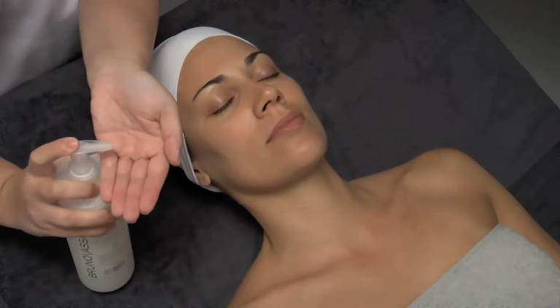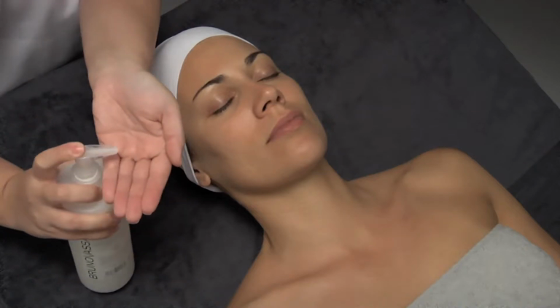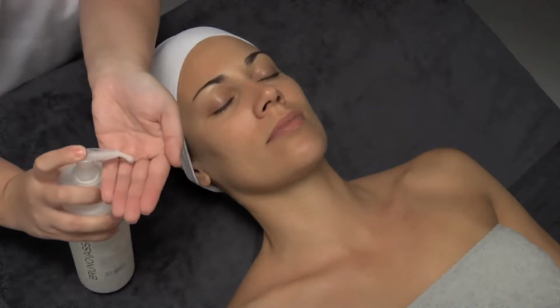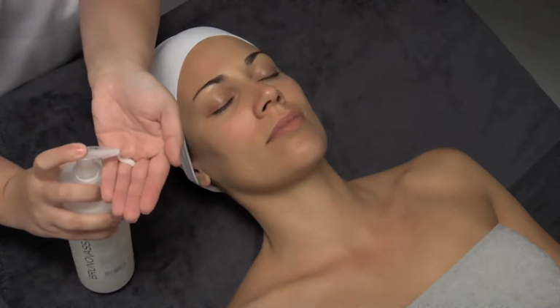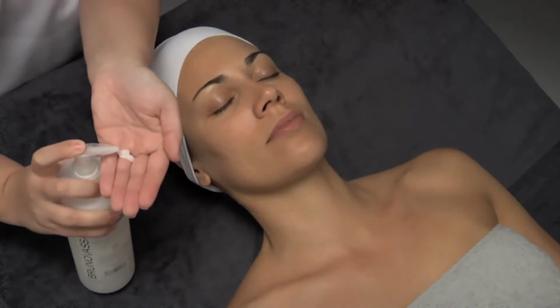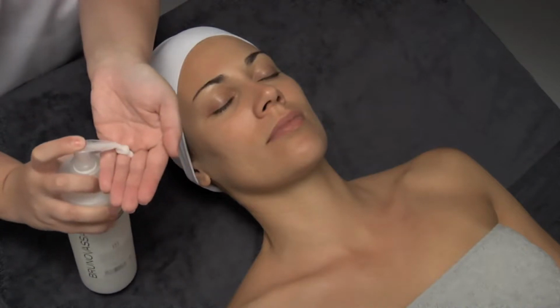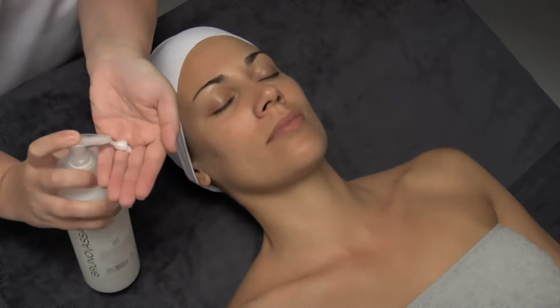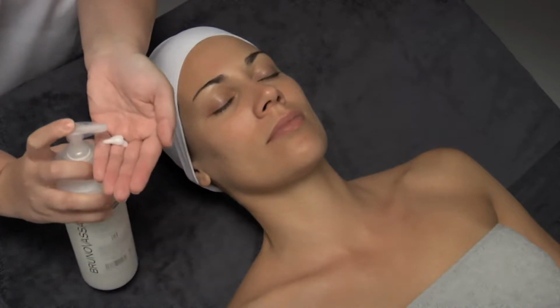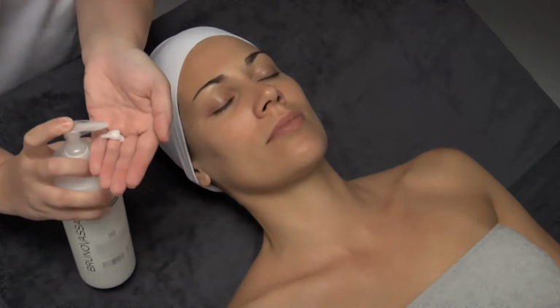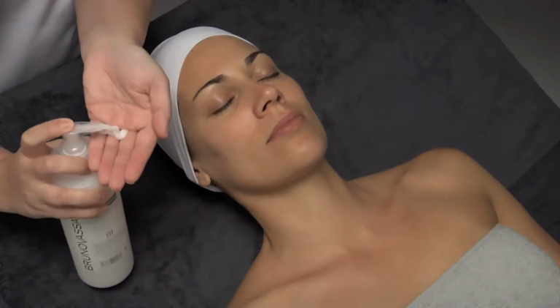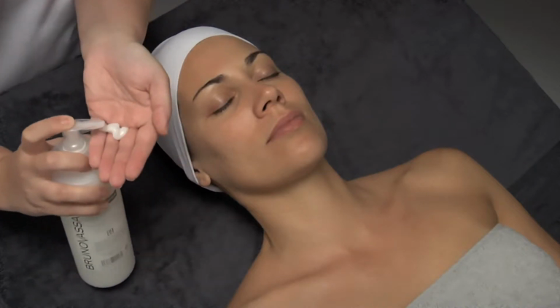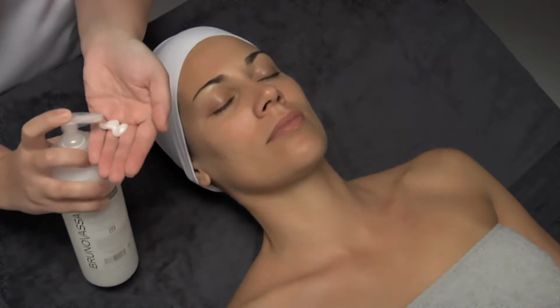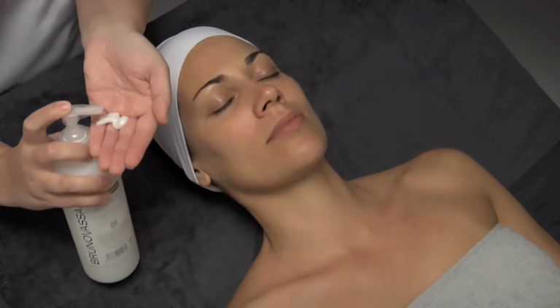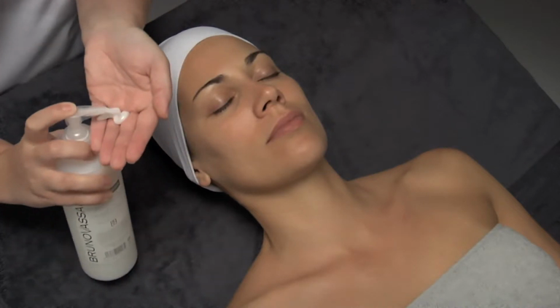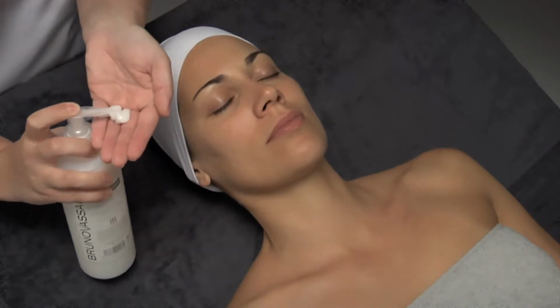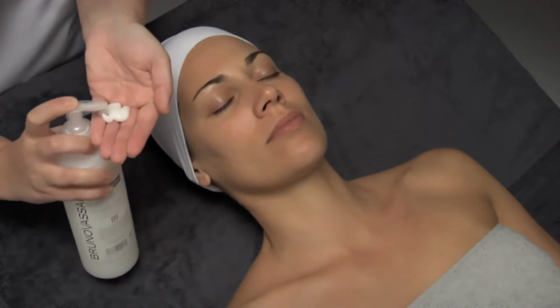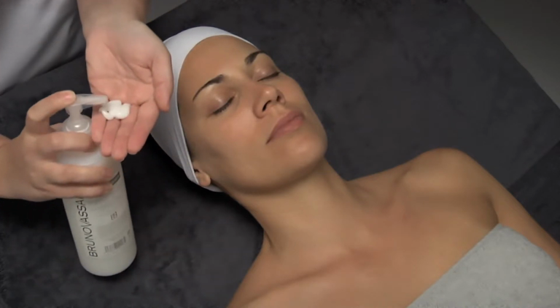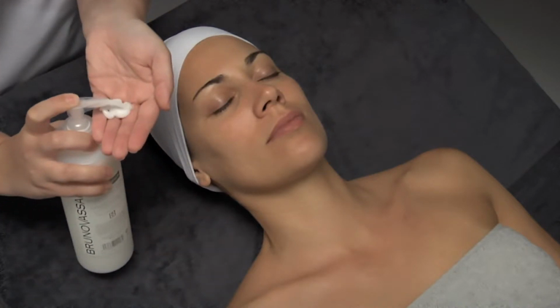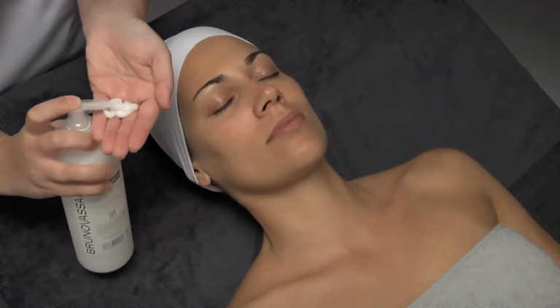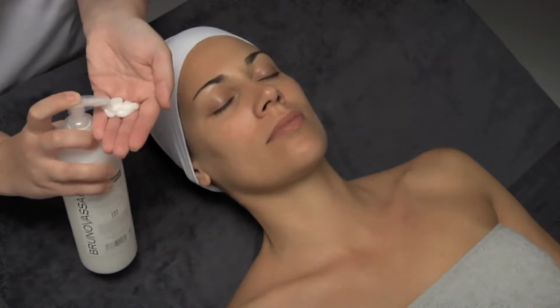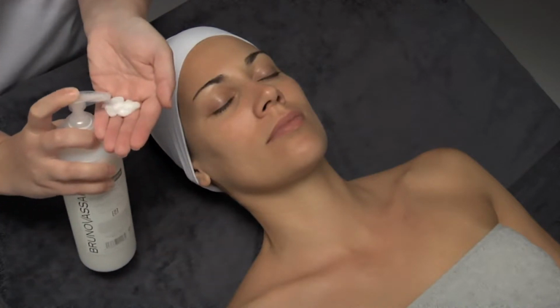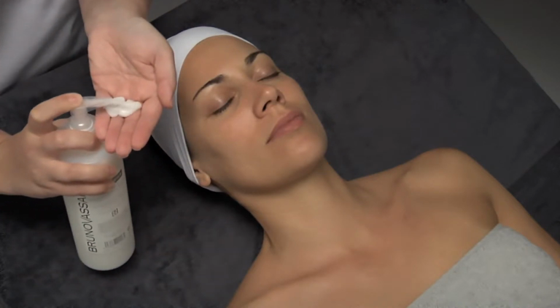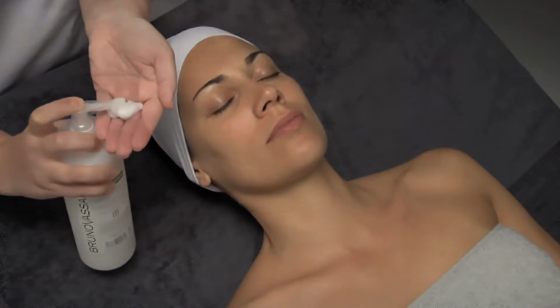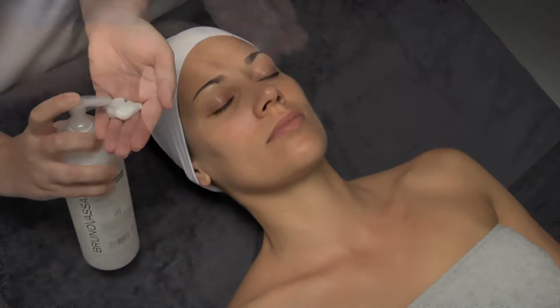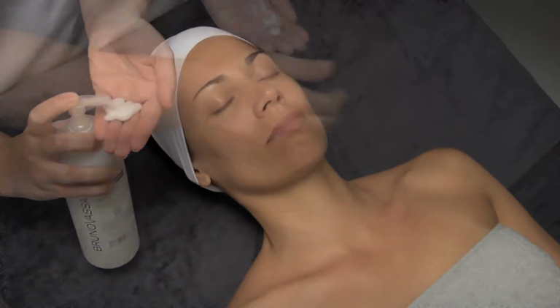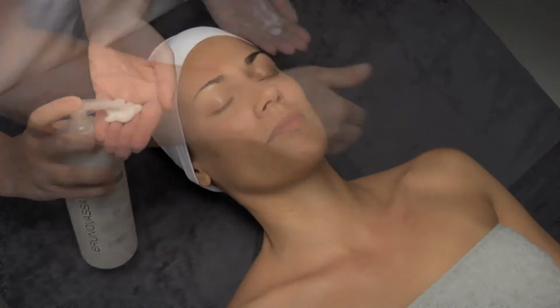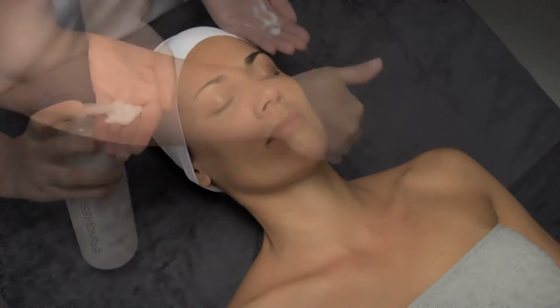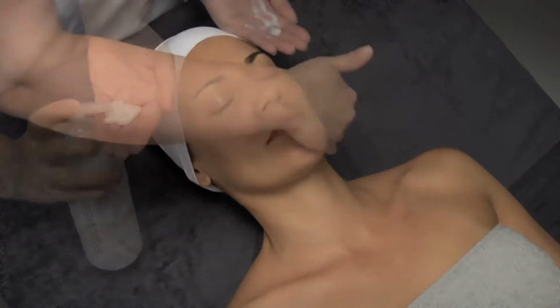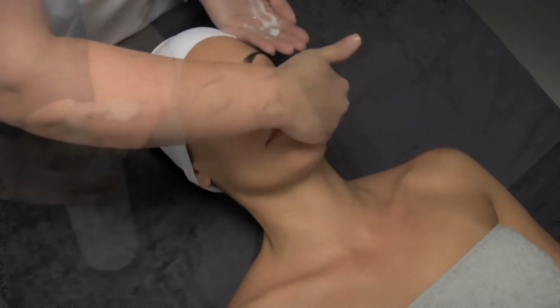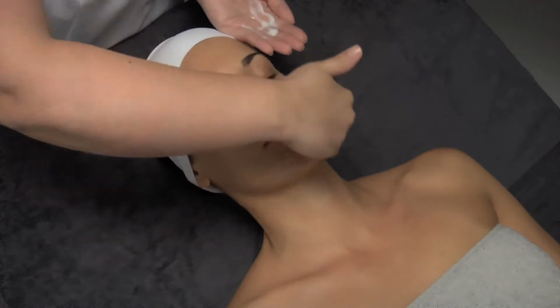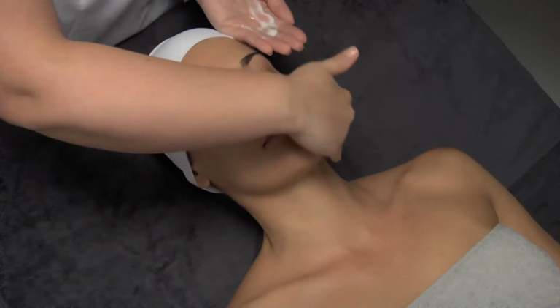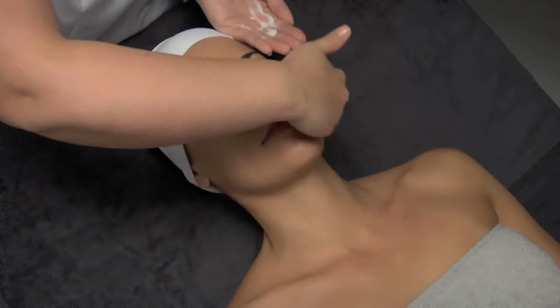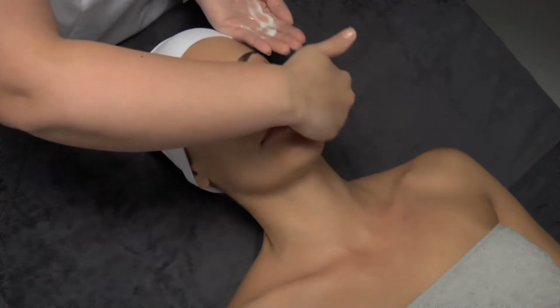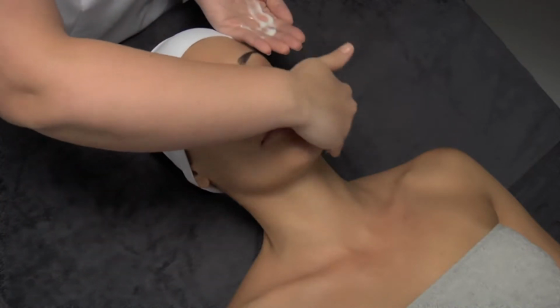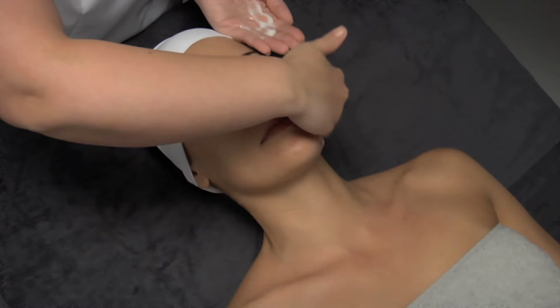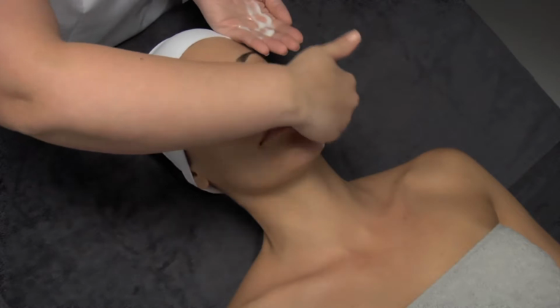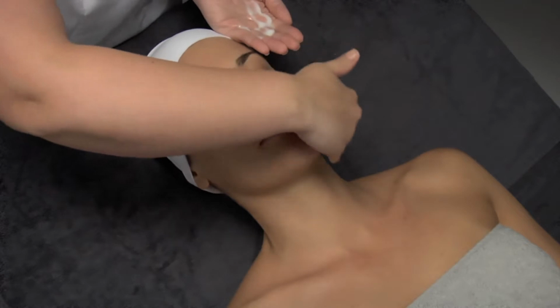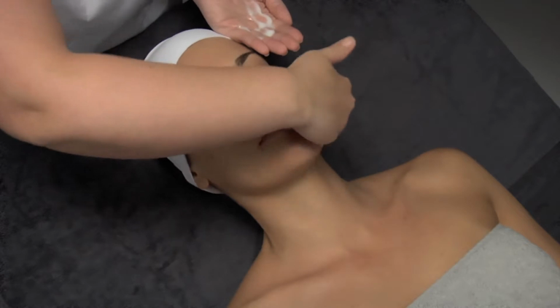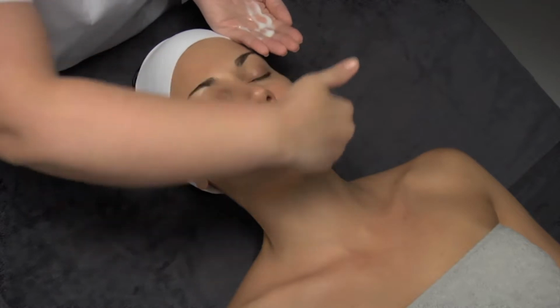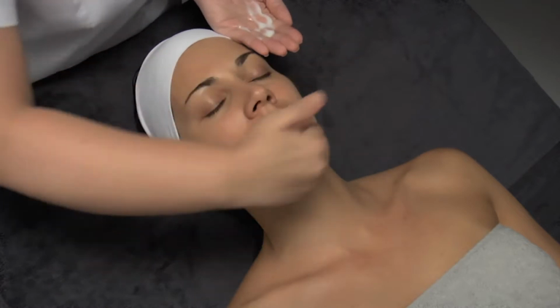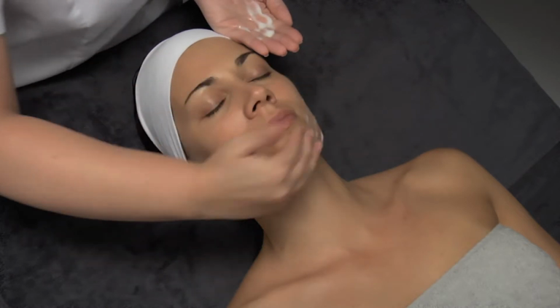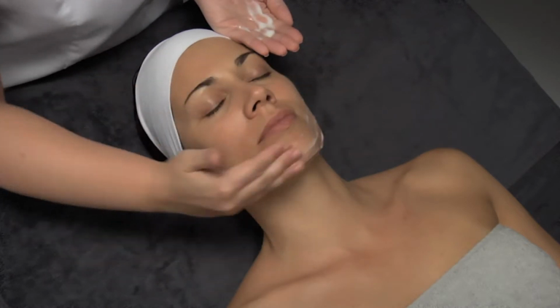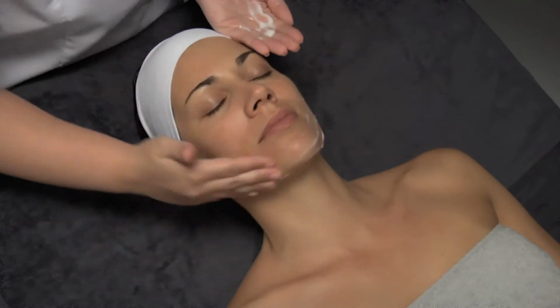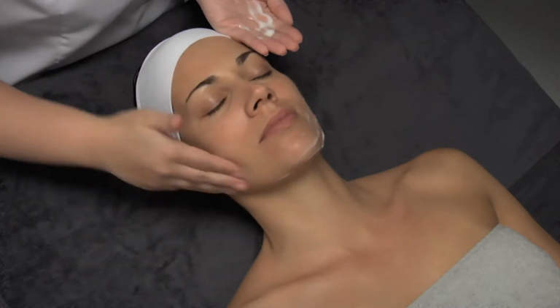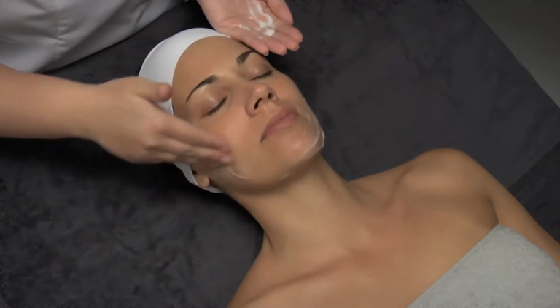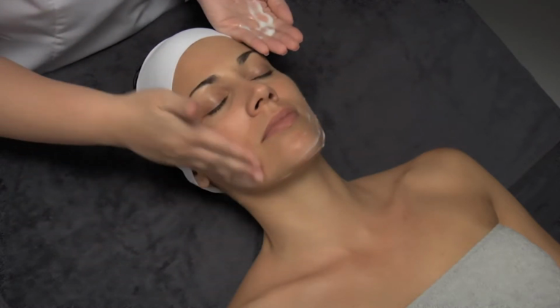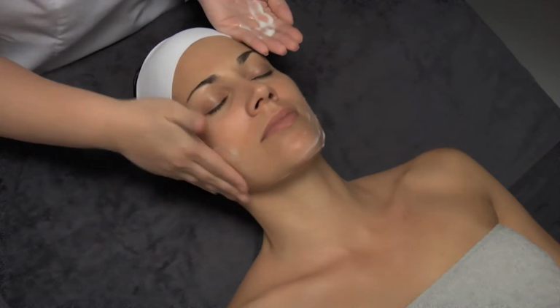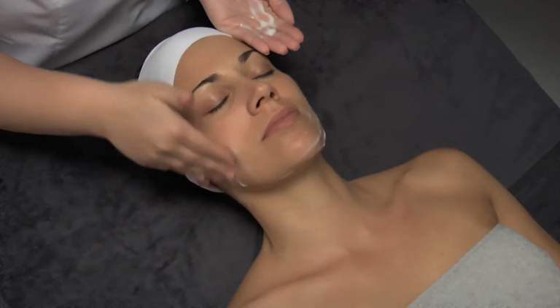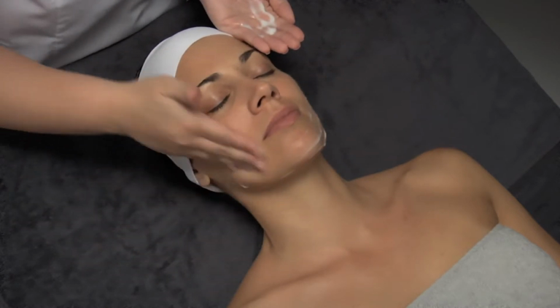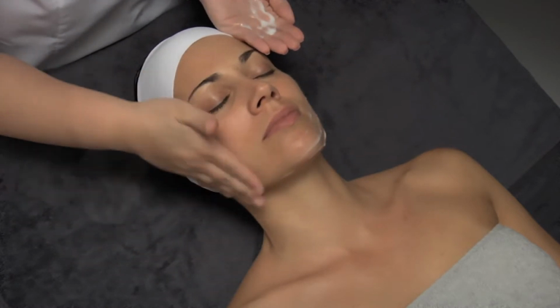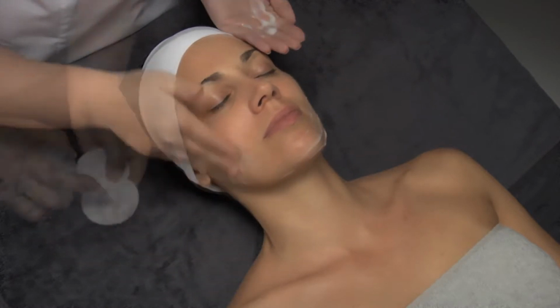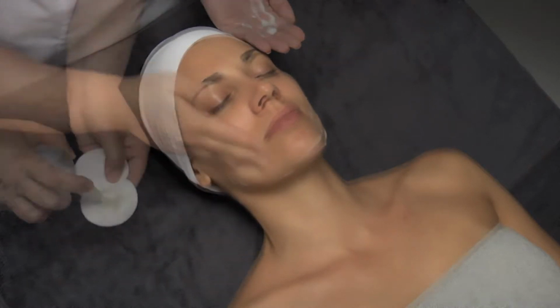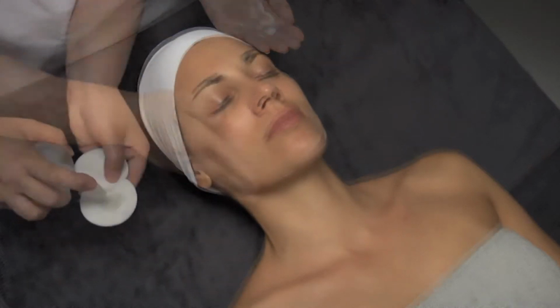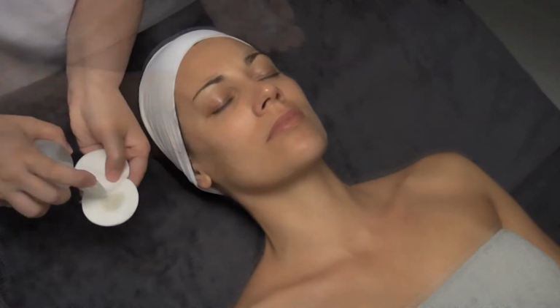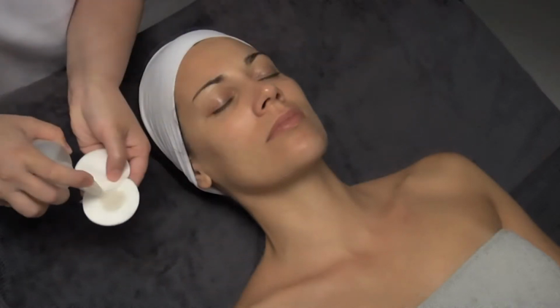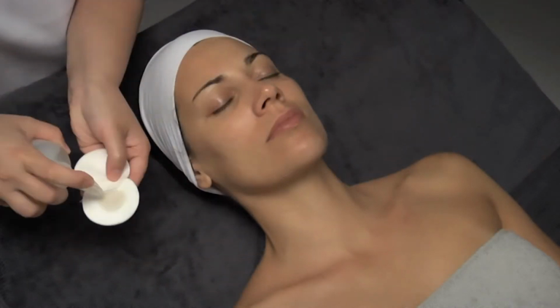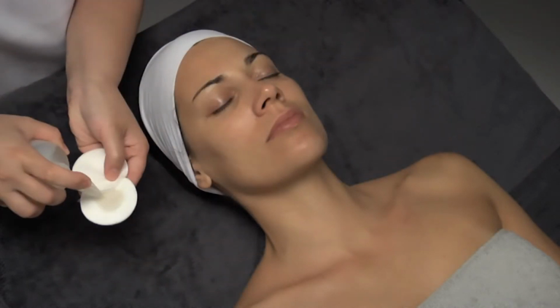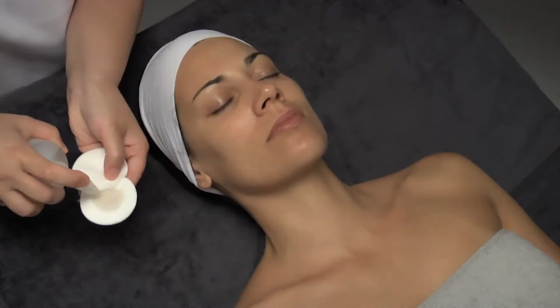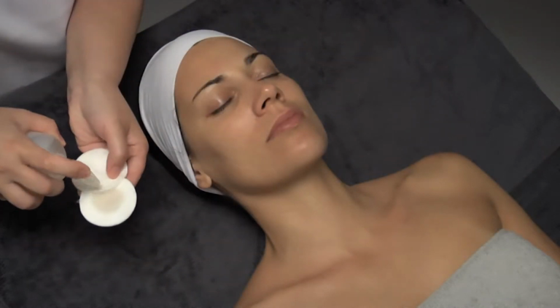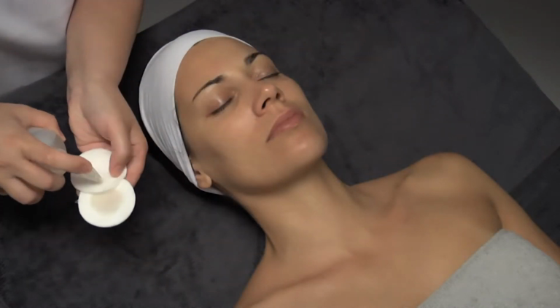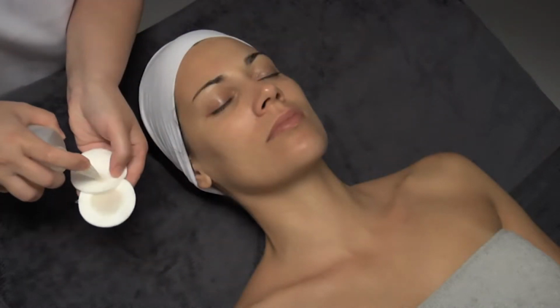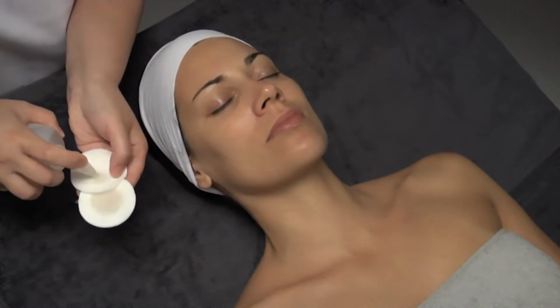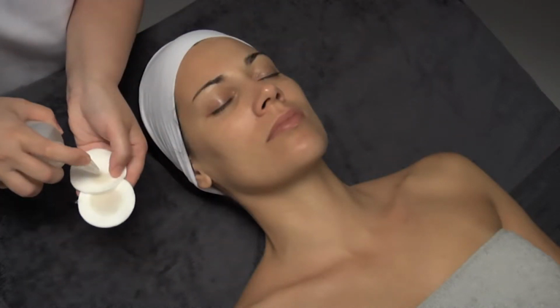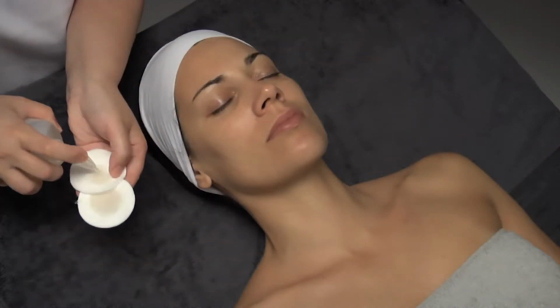We begin the treatment by cleaning and toning up the skin with the appropriate product, in this case instant cleaning milk and toning lotion.